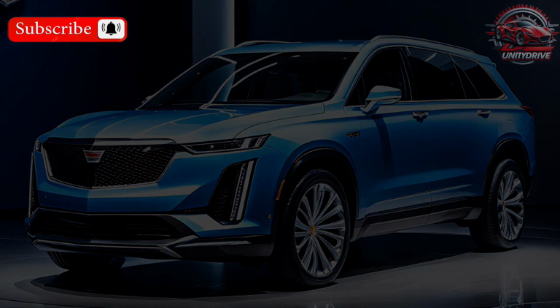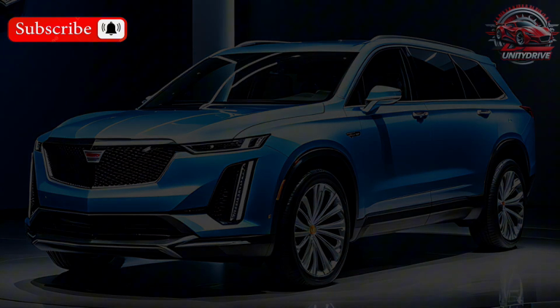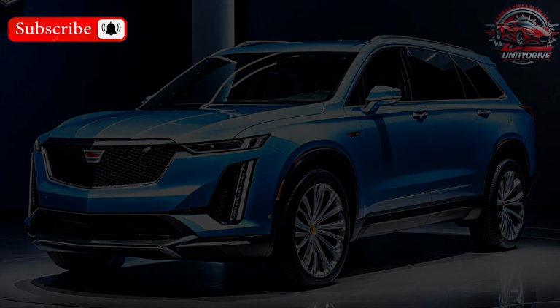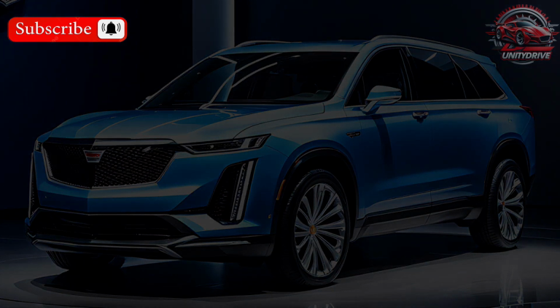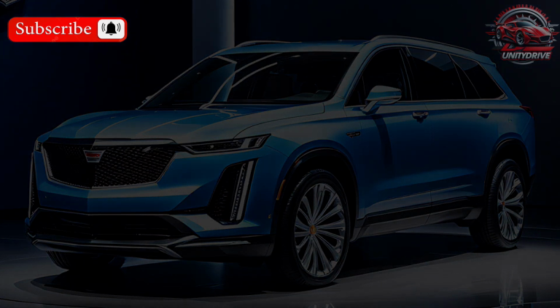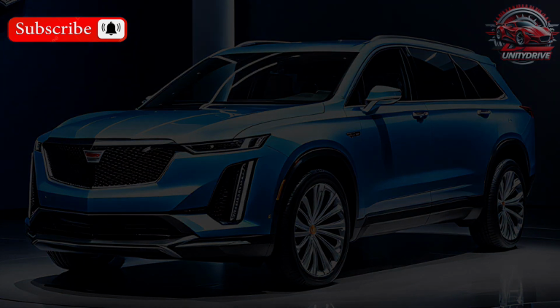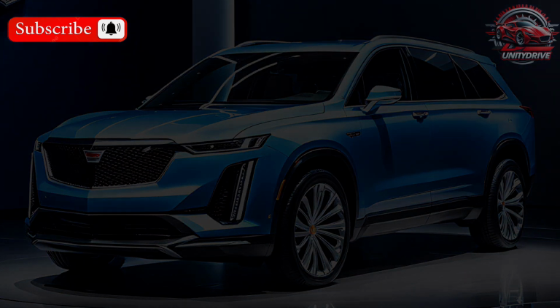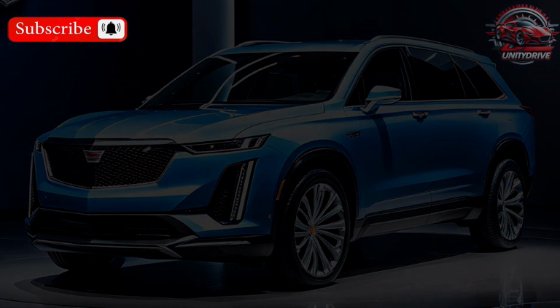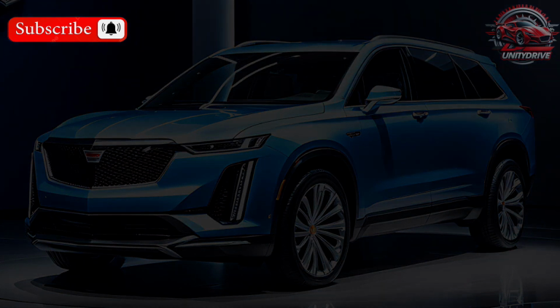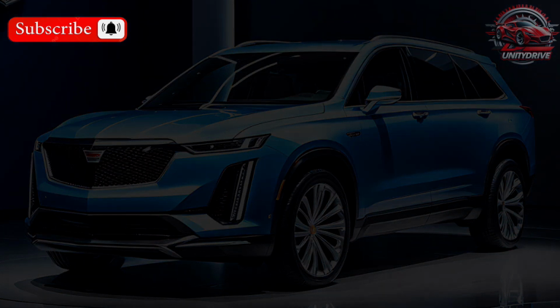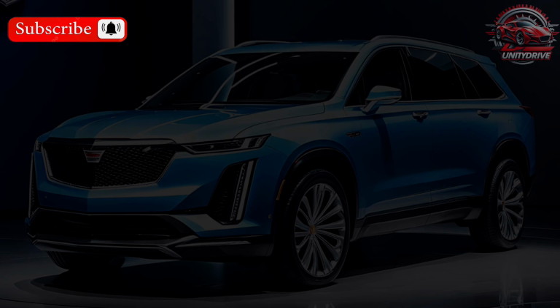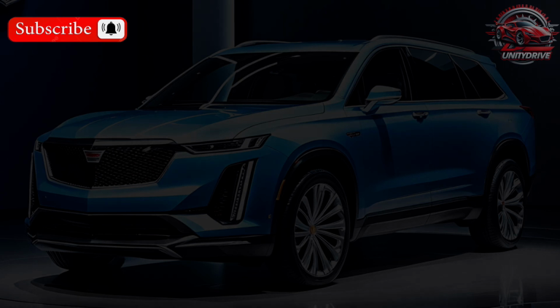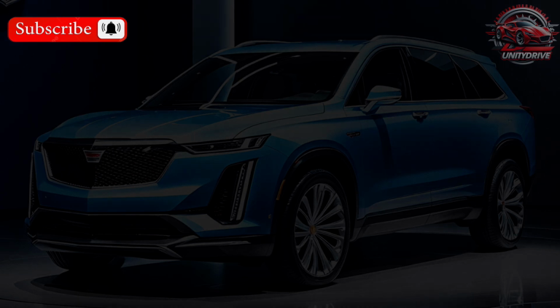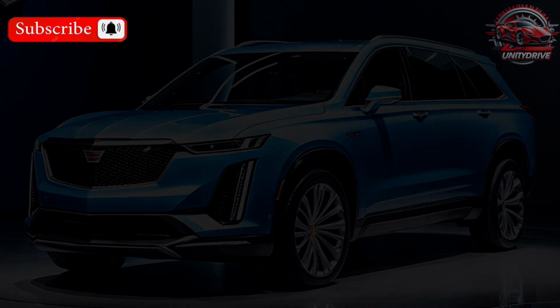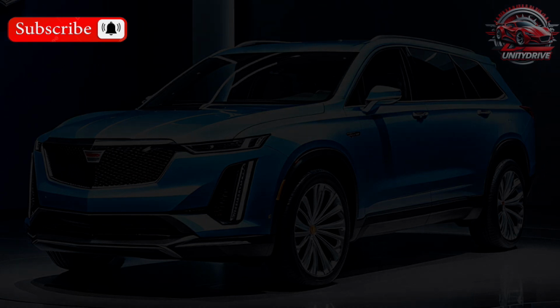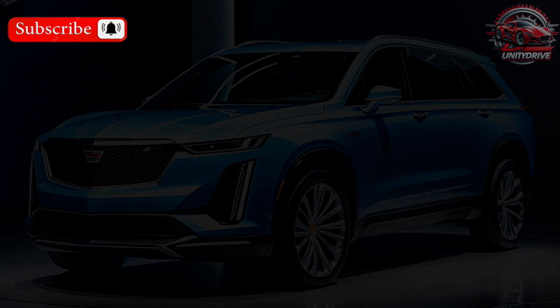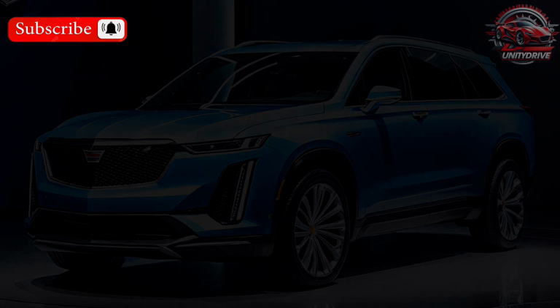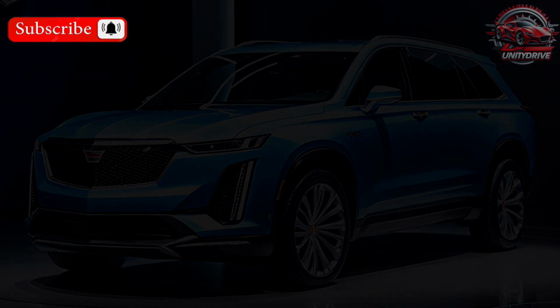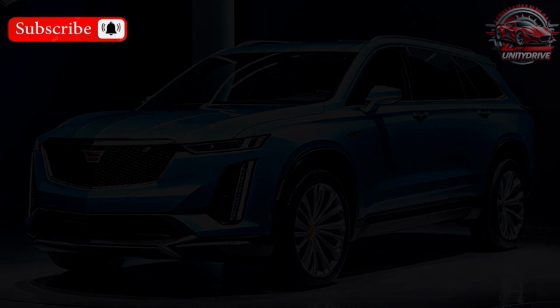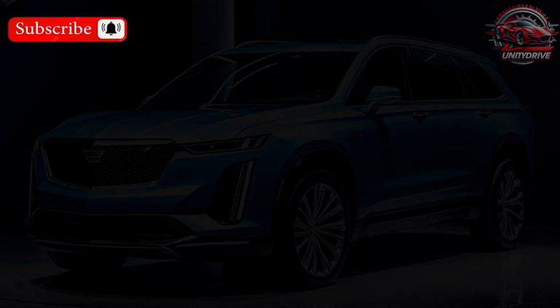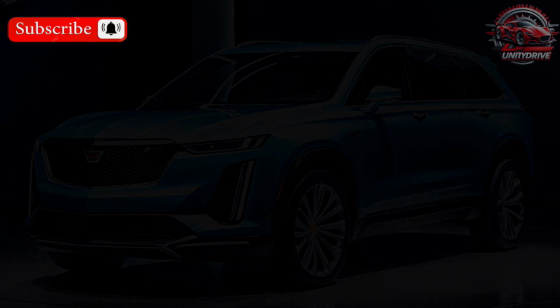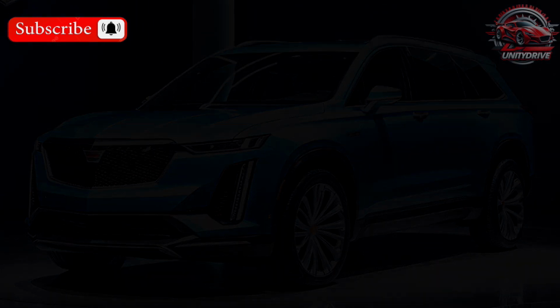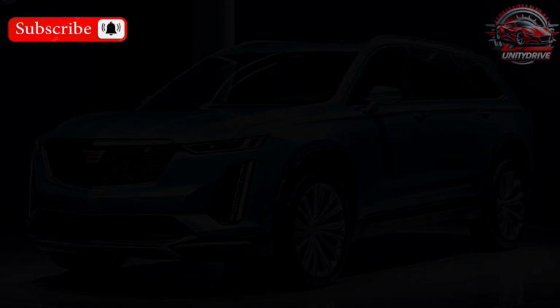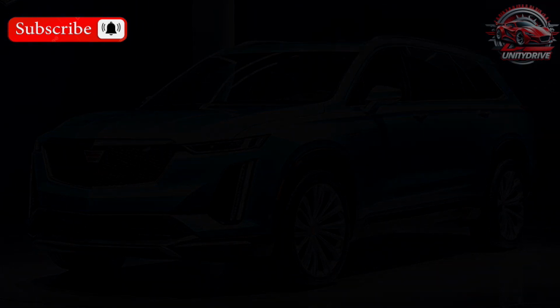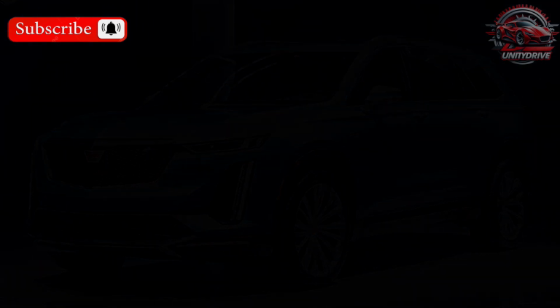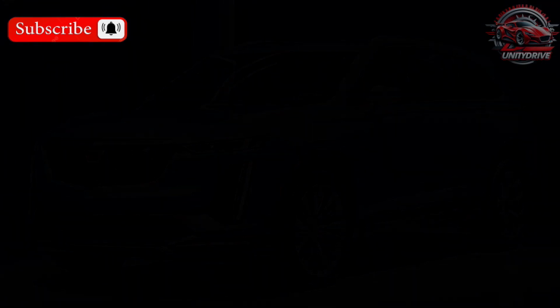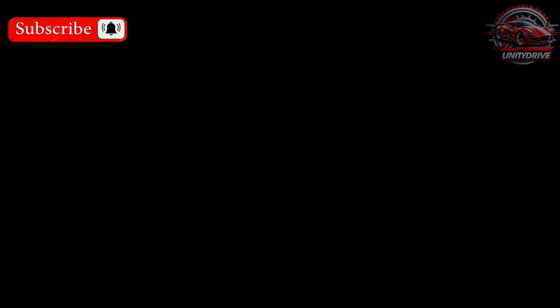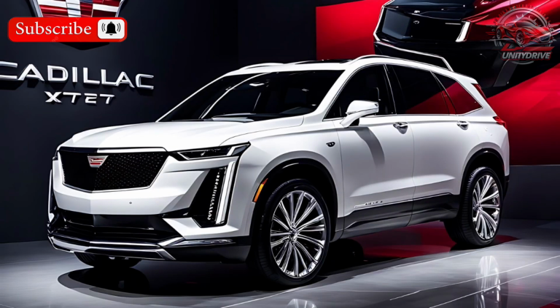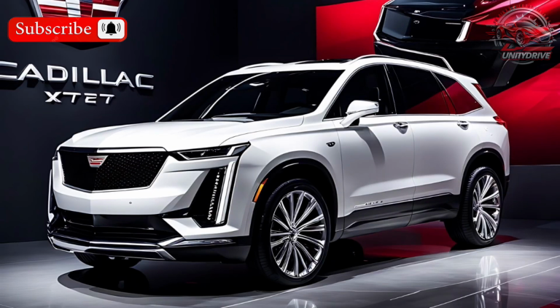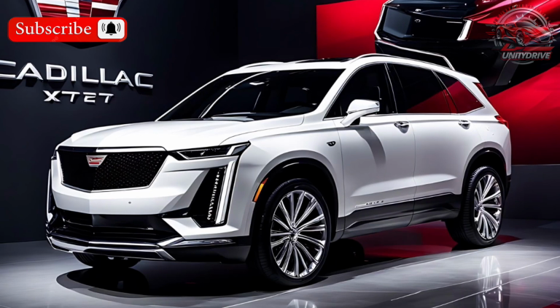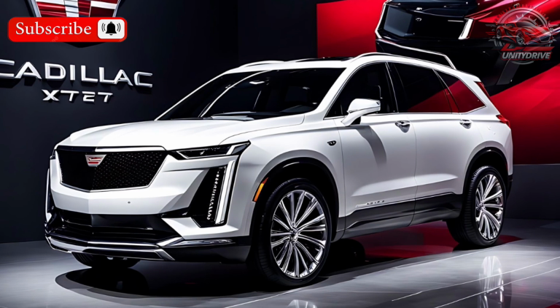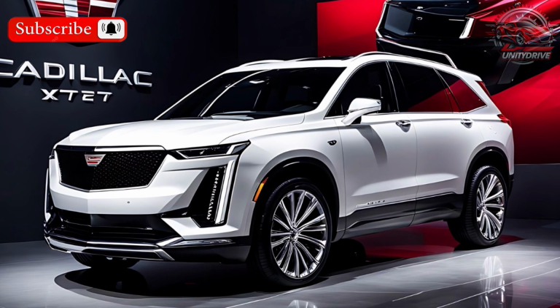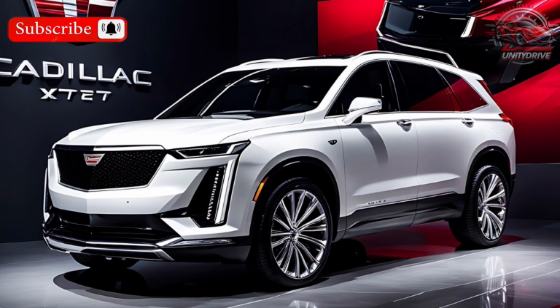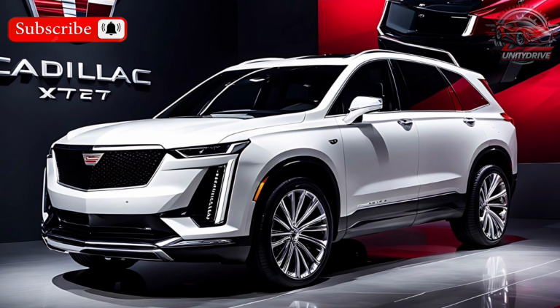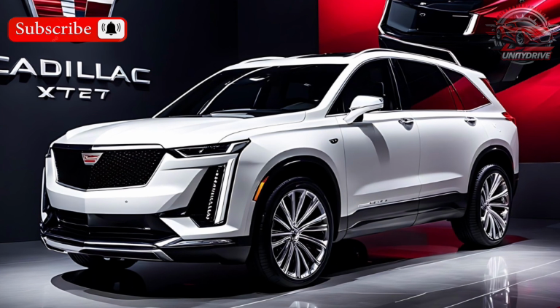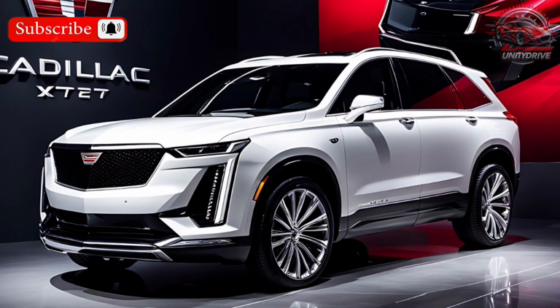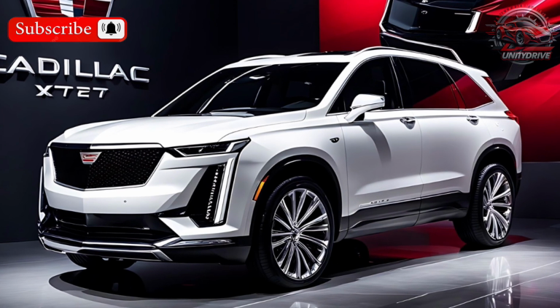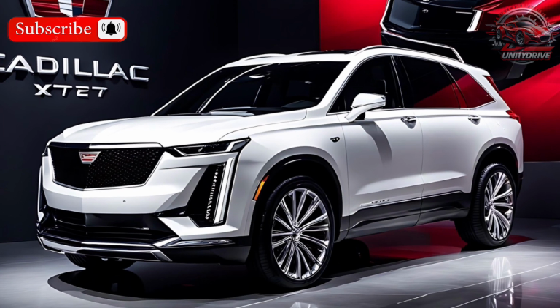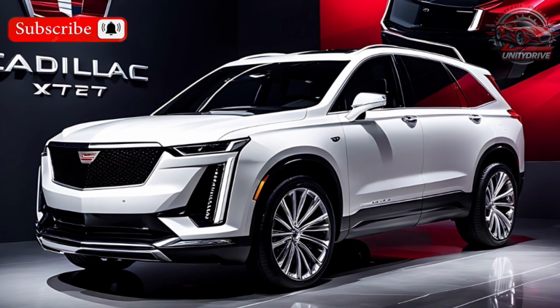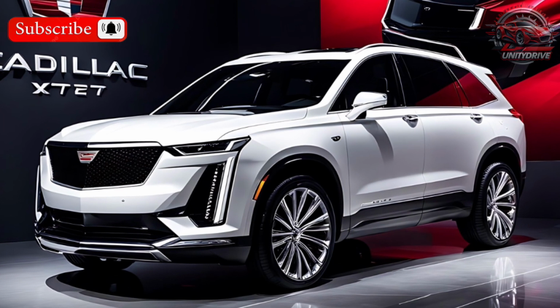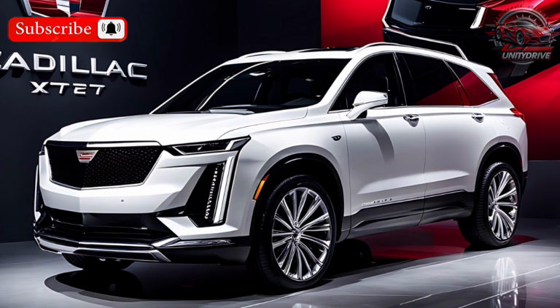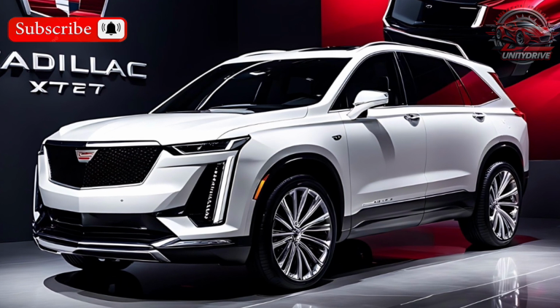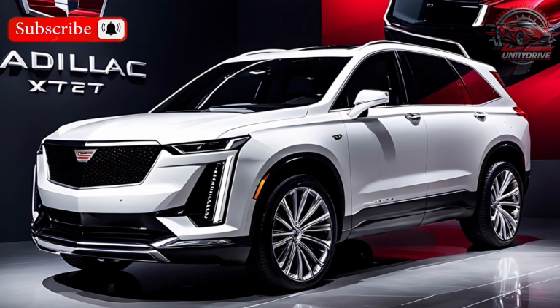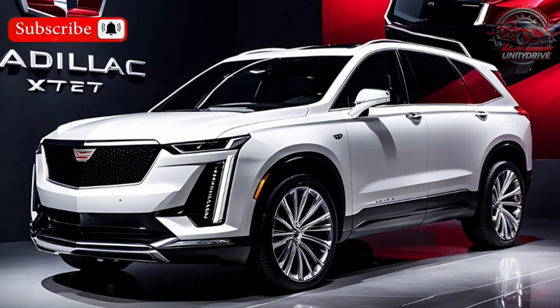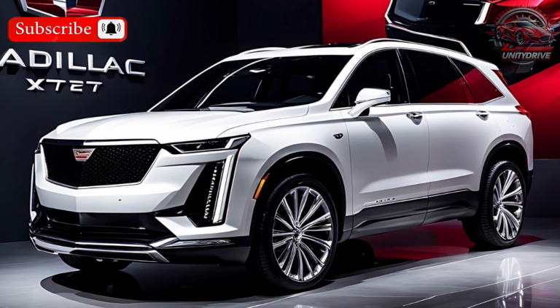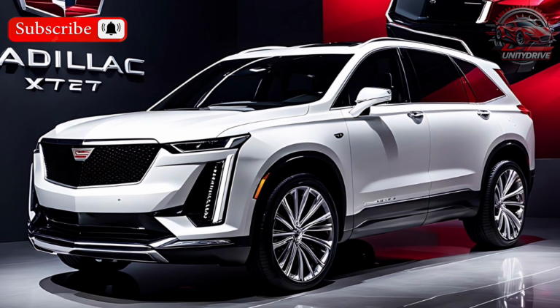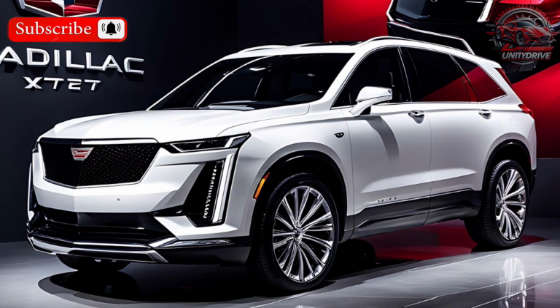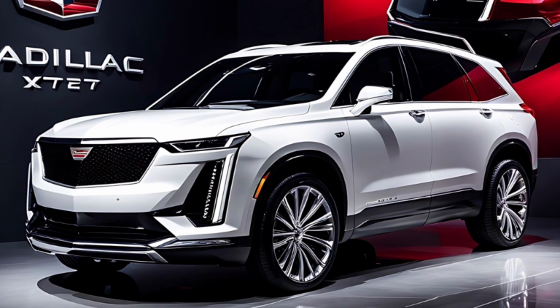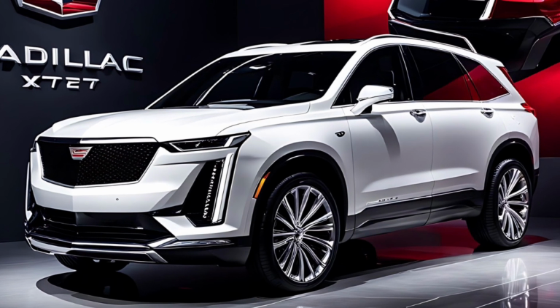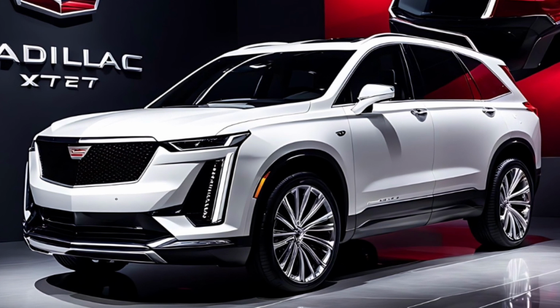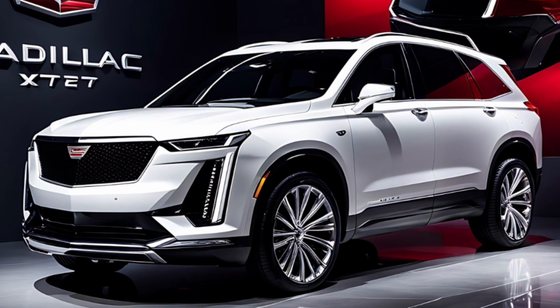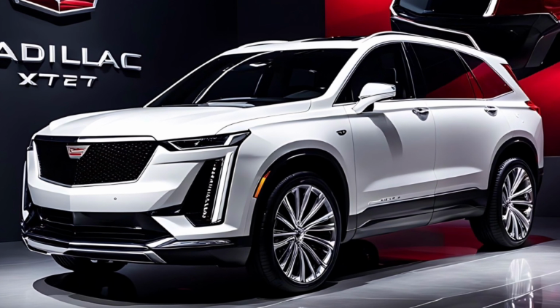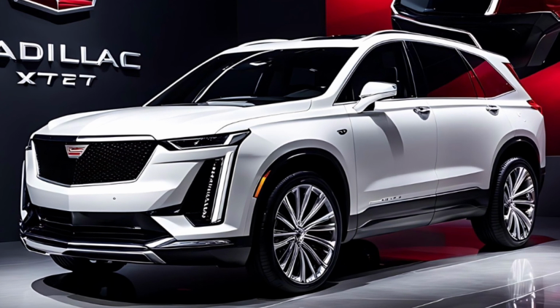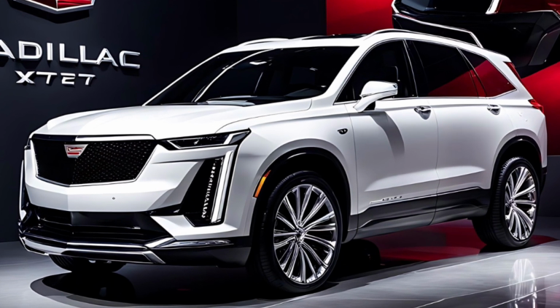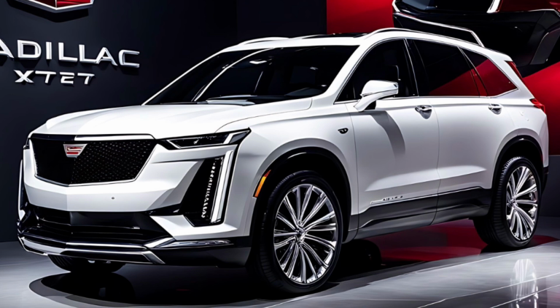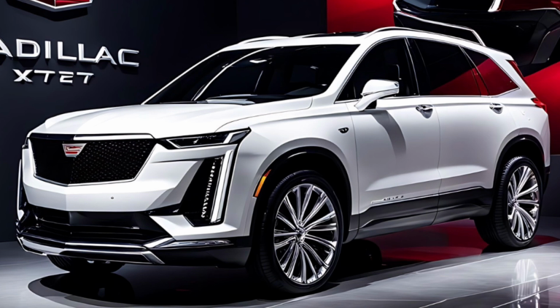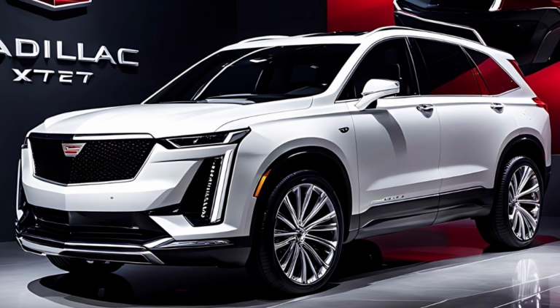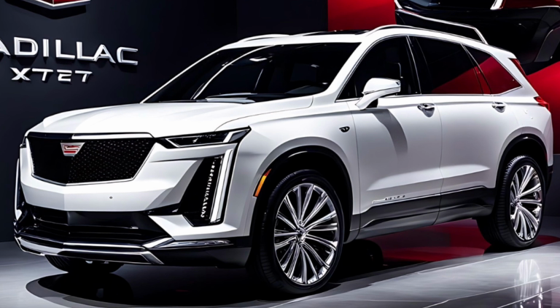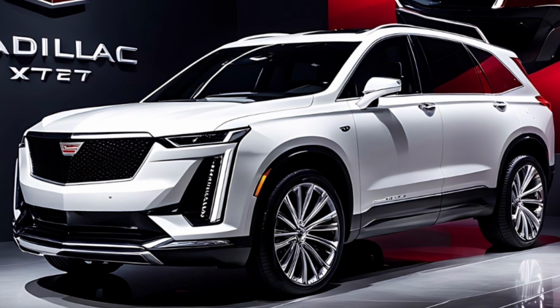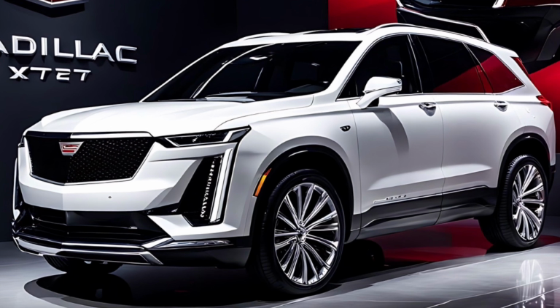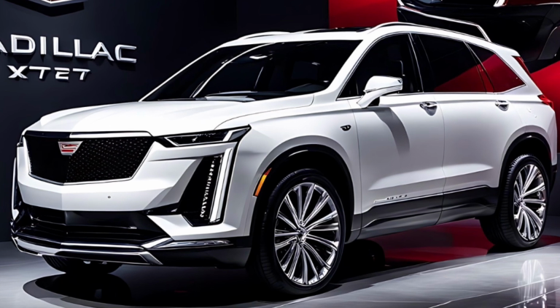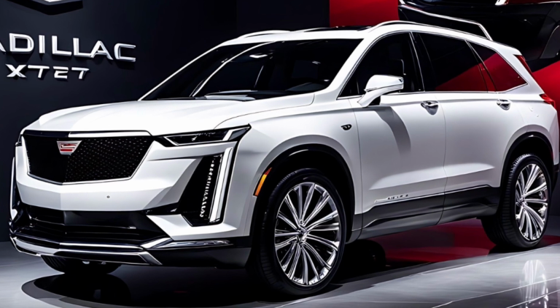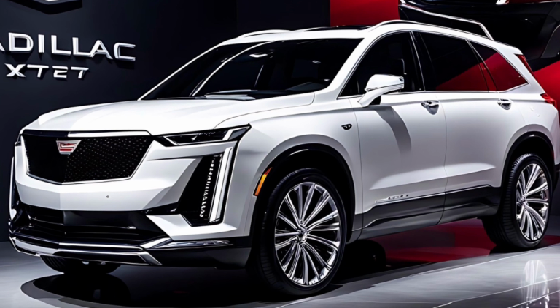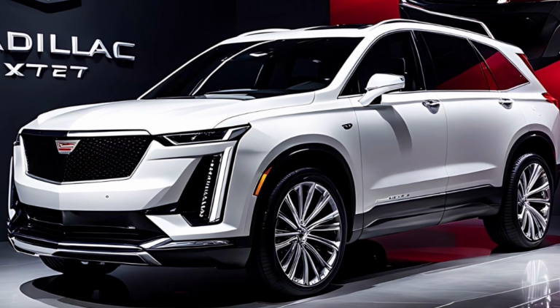So that's the 2025 Chevy Colorado. It's a great choice for those who need a capable and comfortable midsize truck.